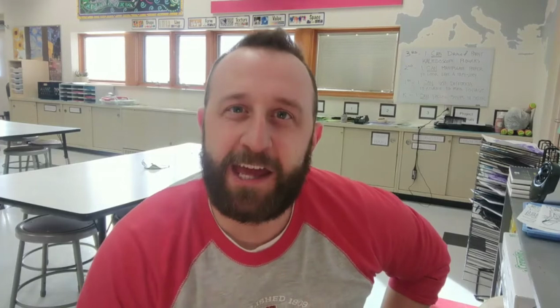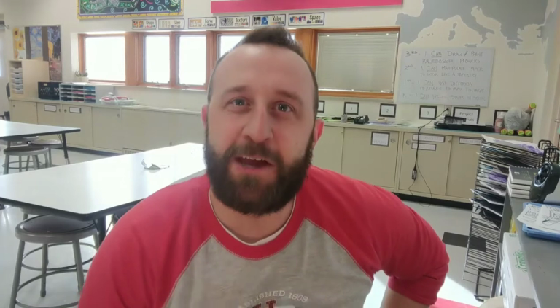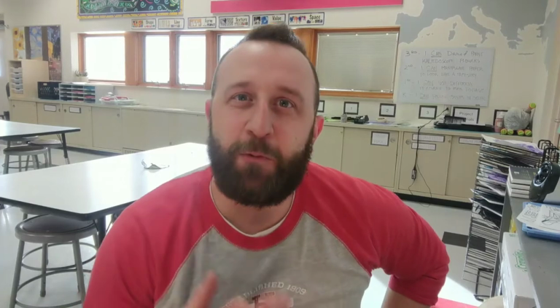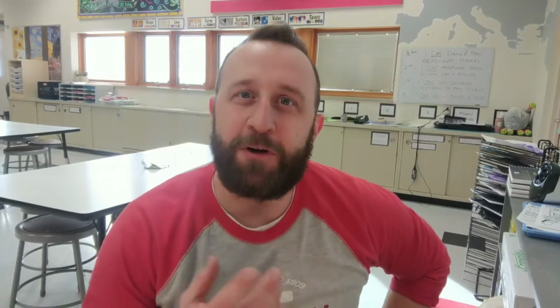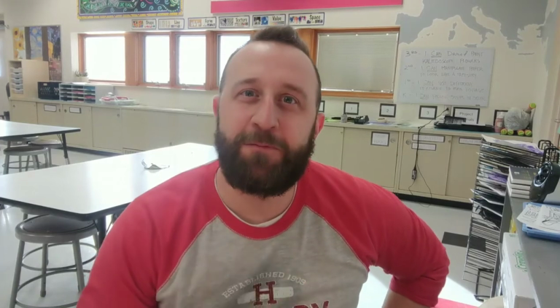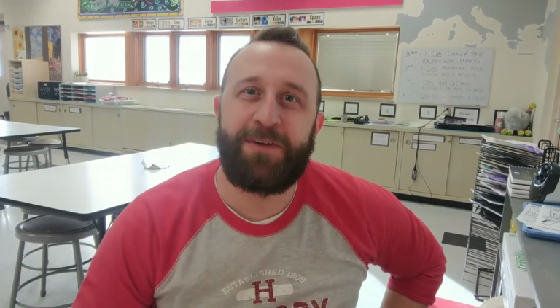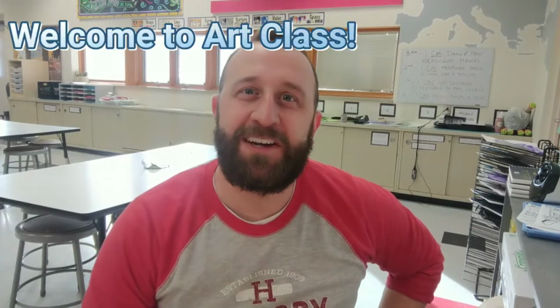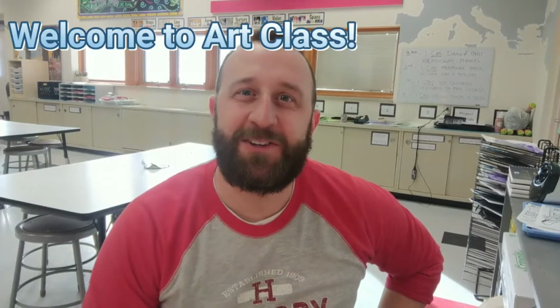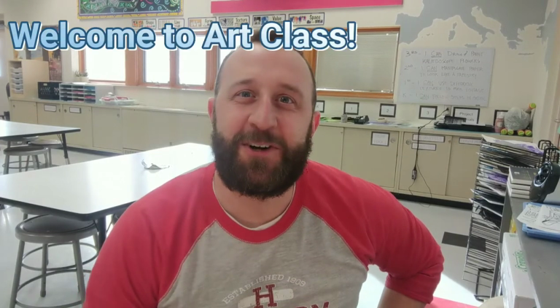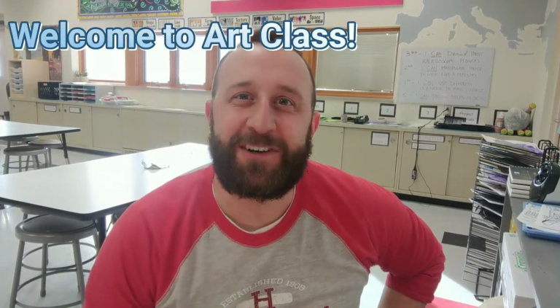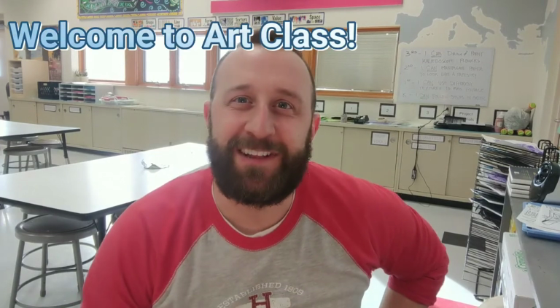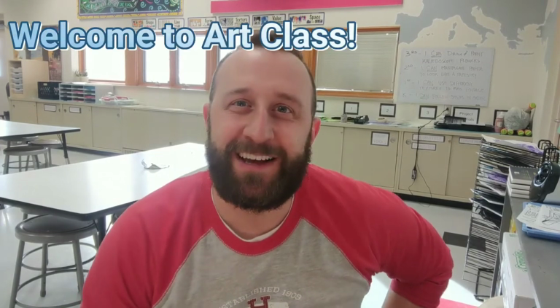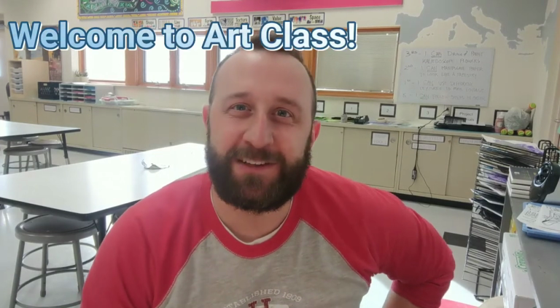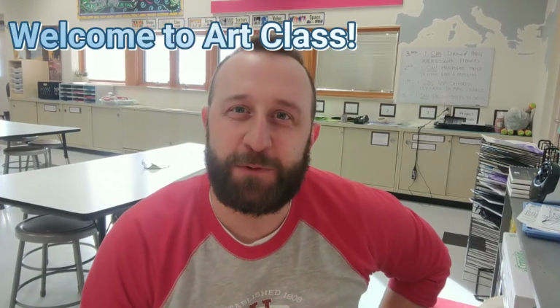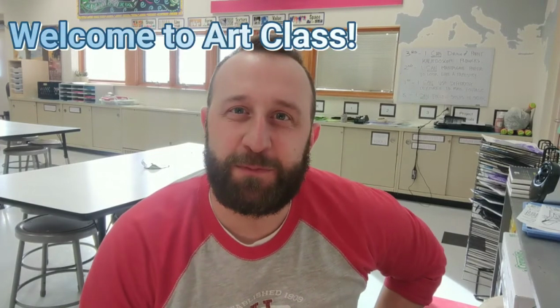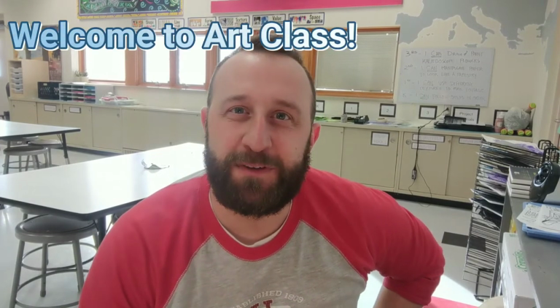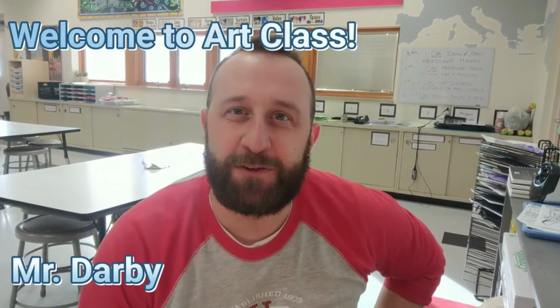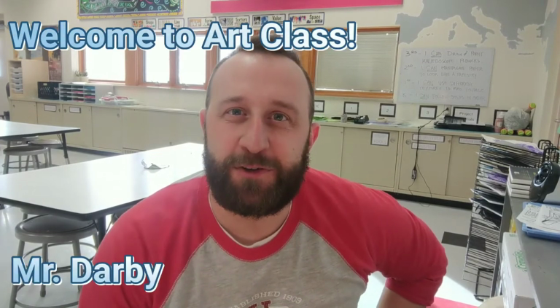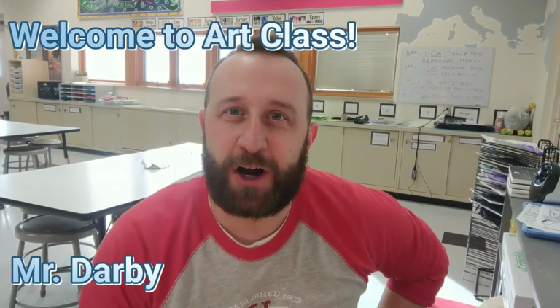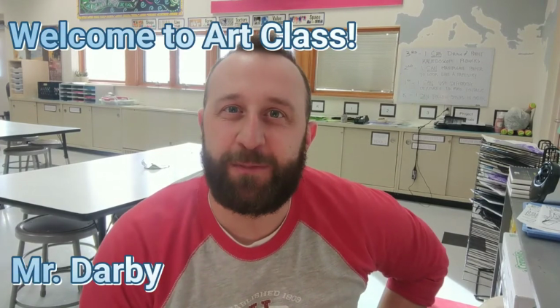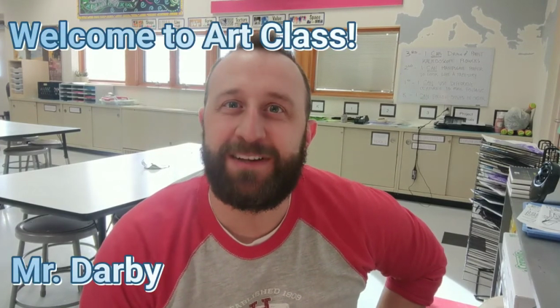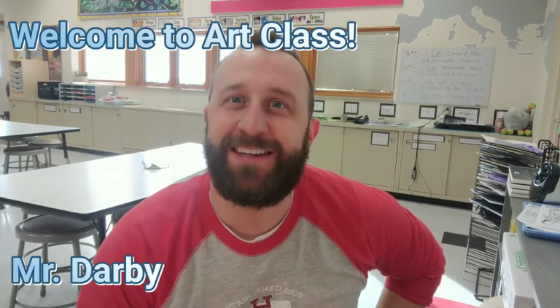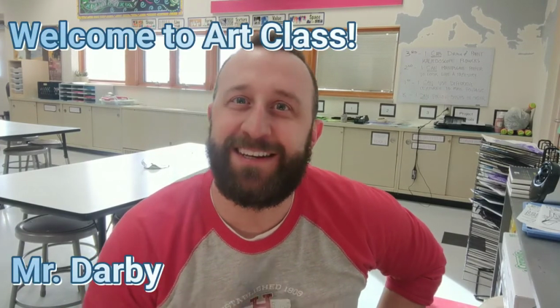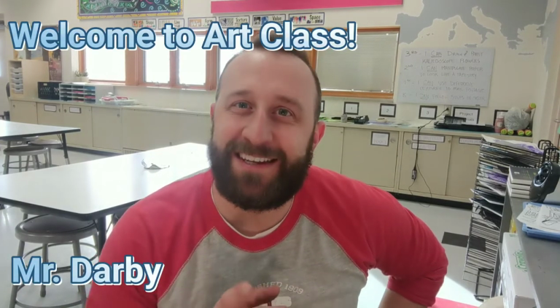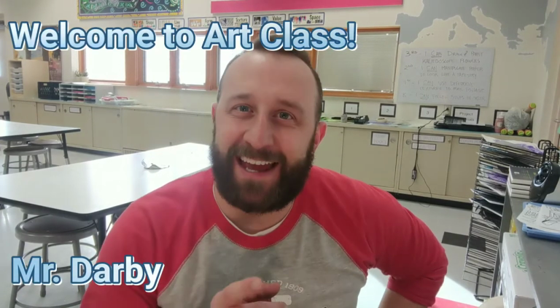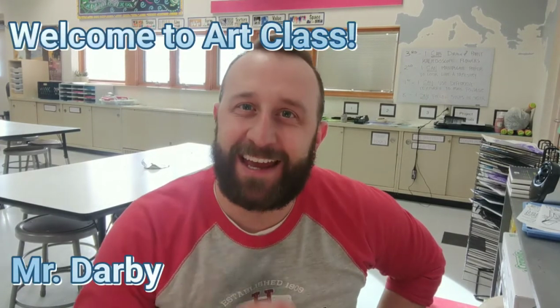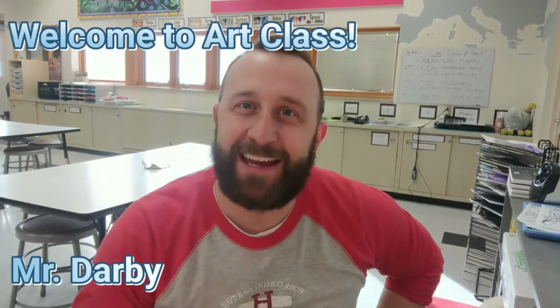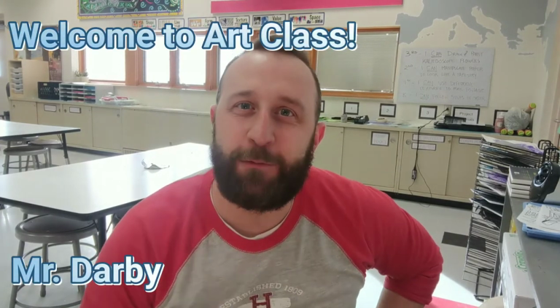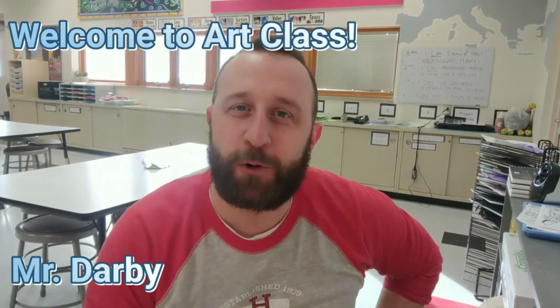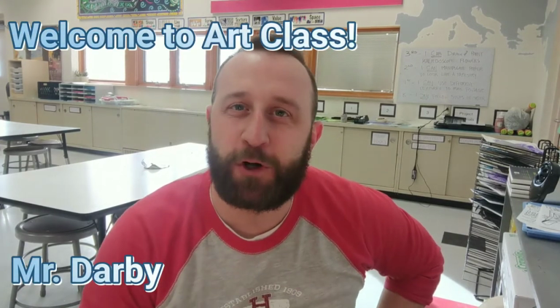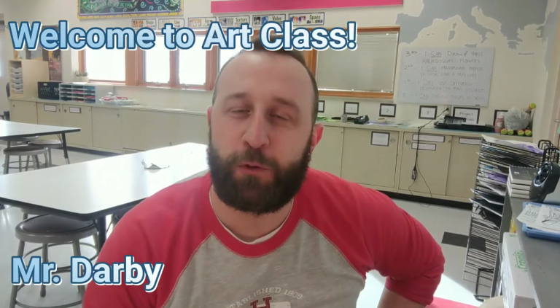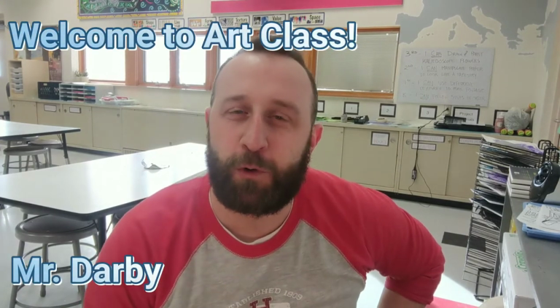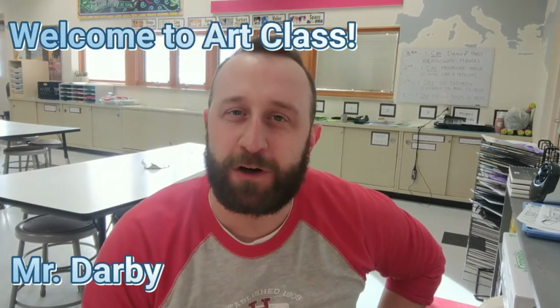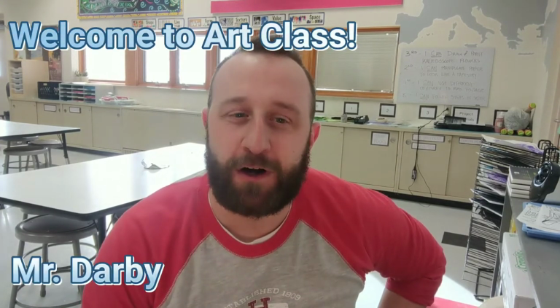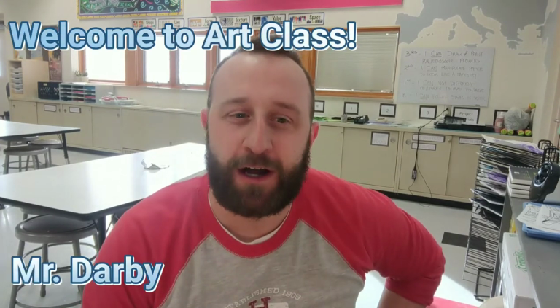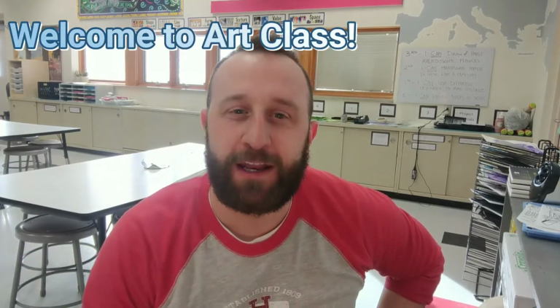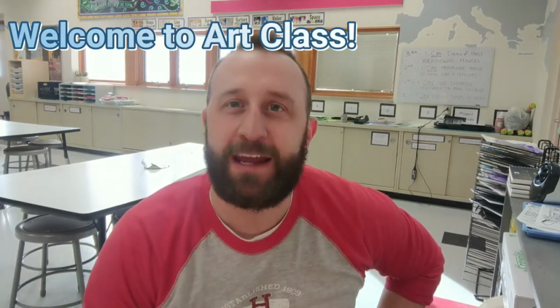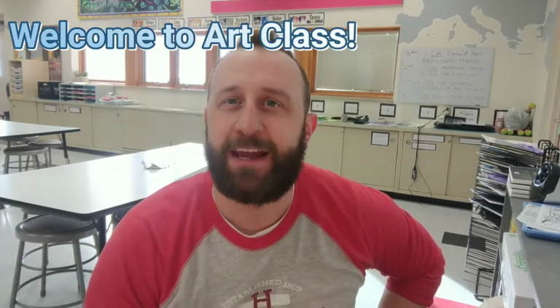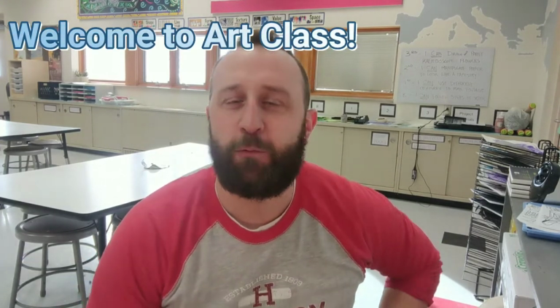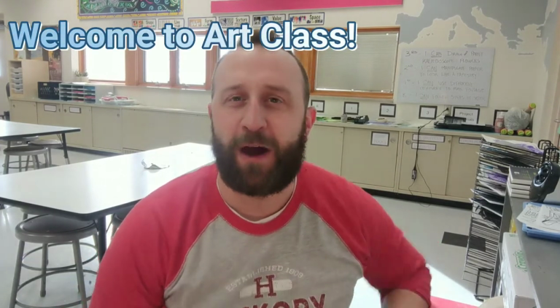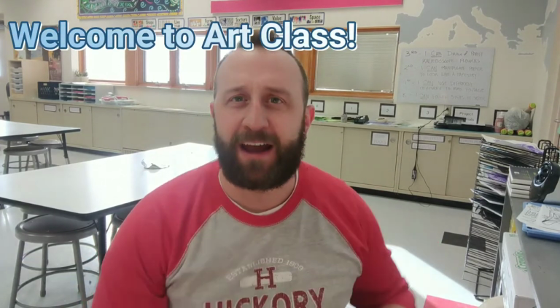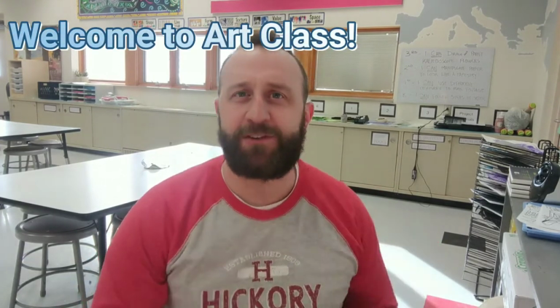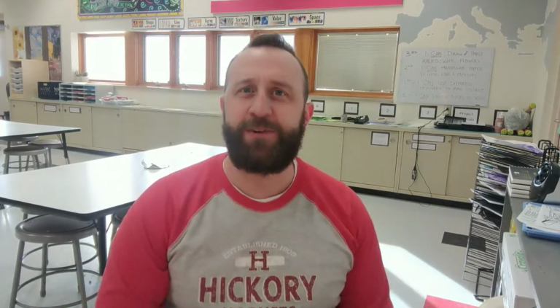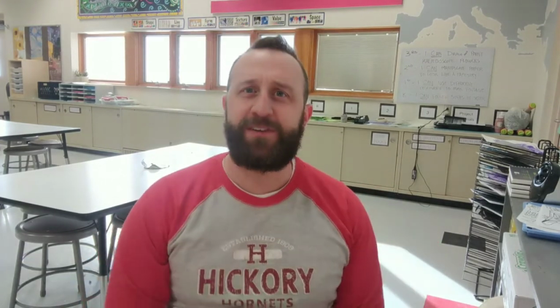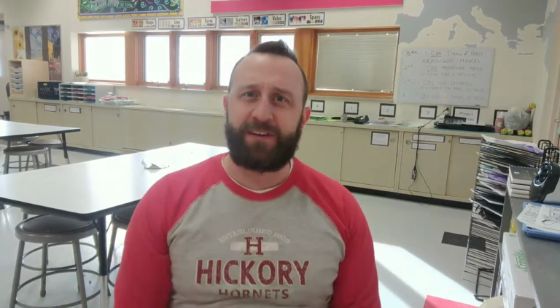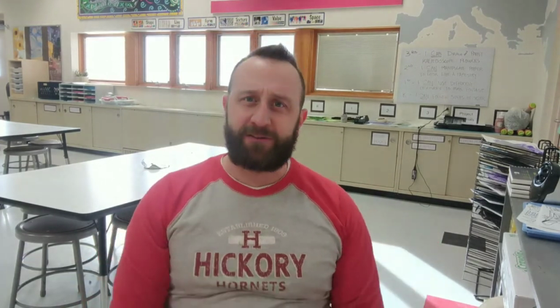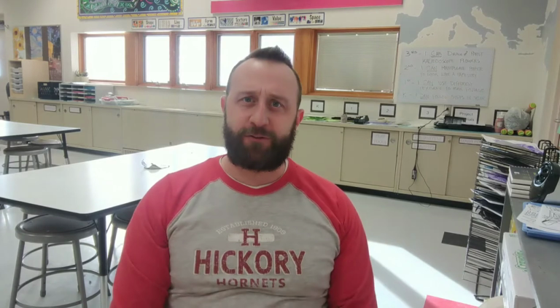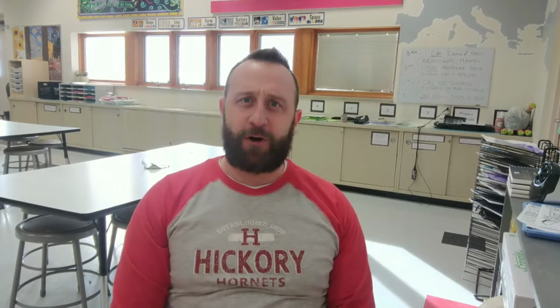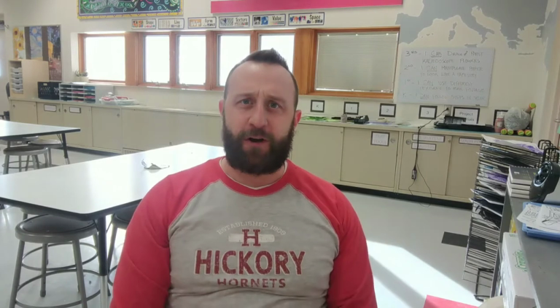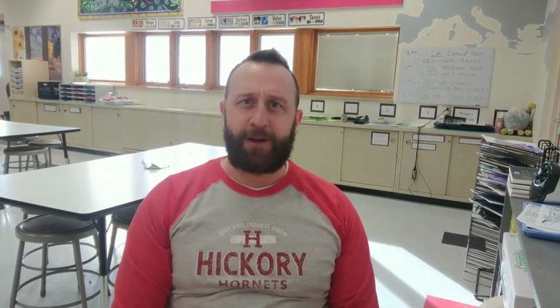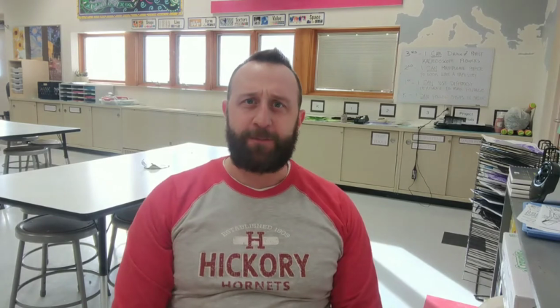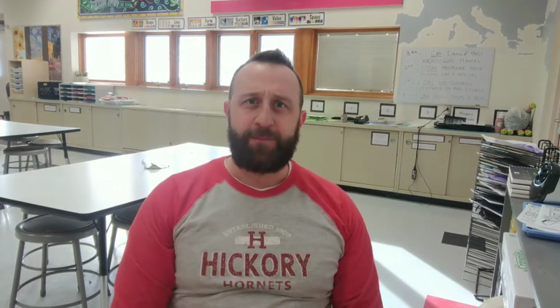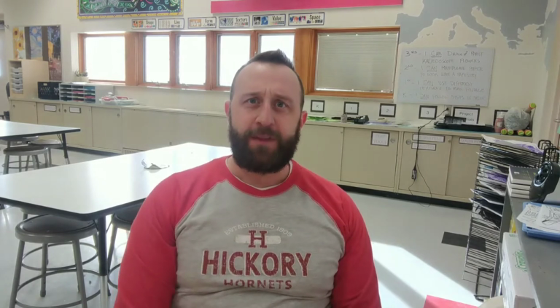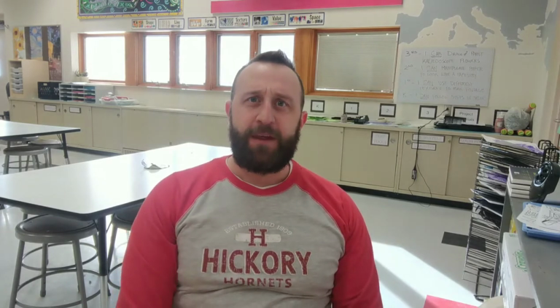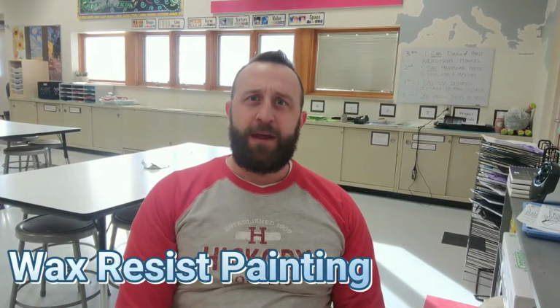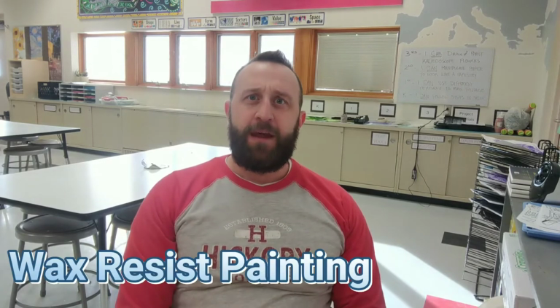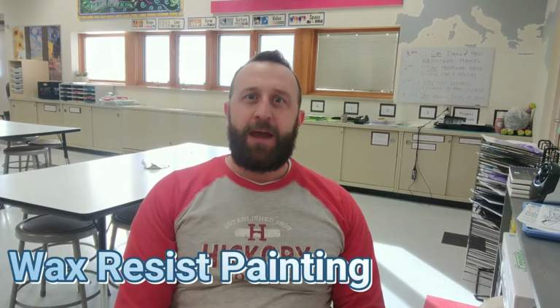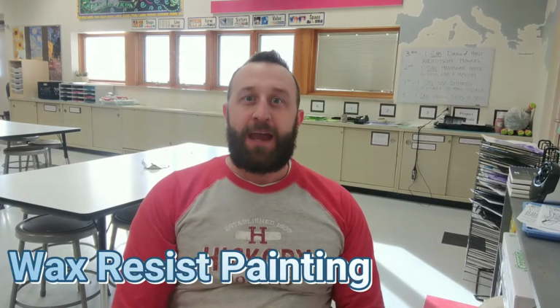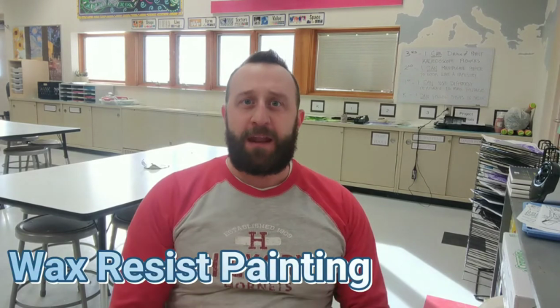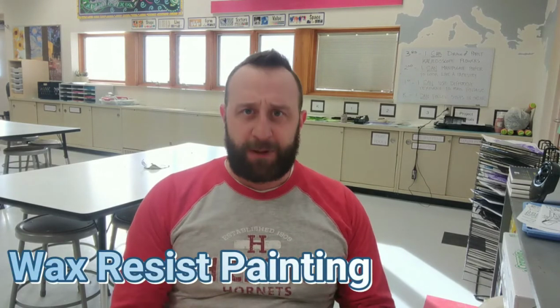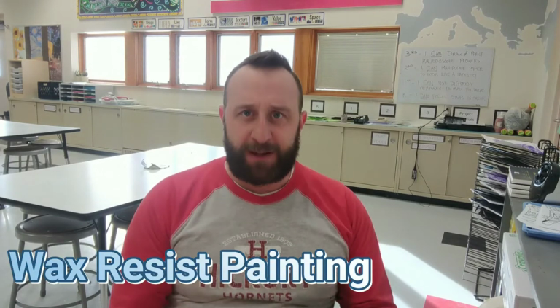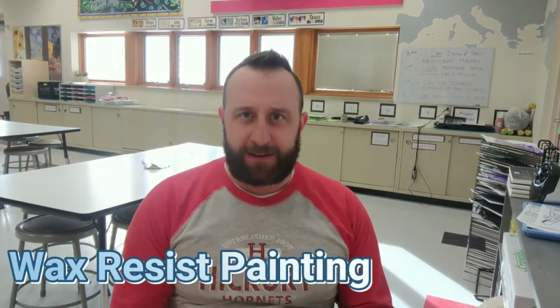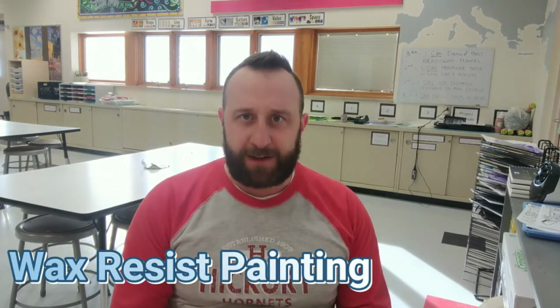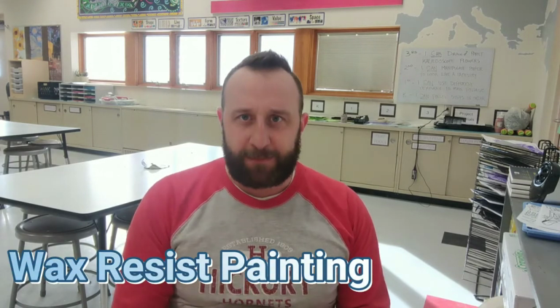Hey, welcome back to art class with Mr. Darby. Today we're going to work on a wax resist drawing and painting.